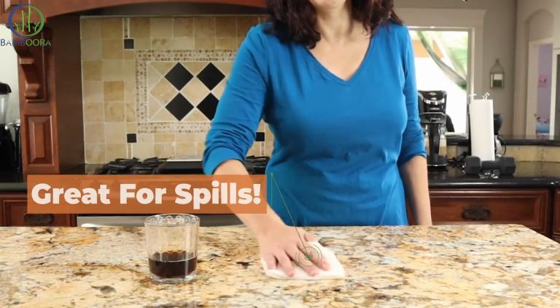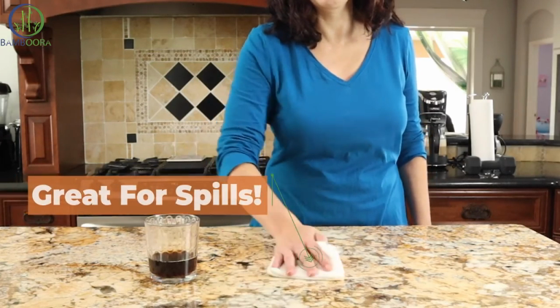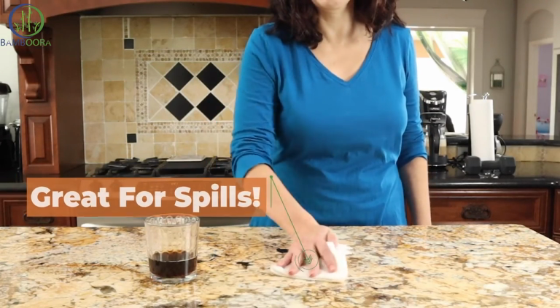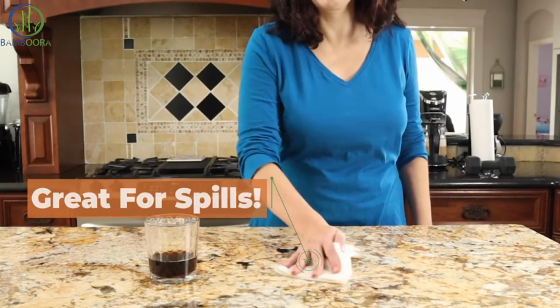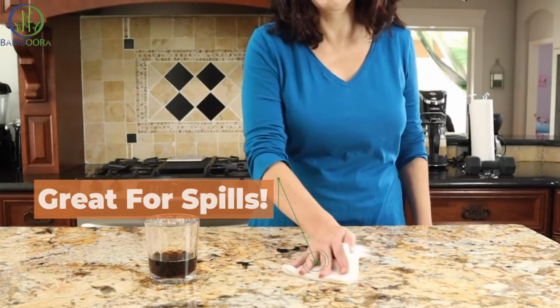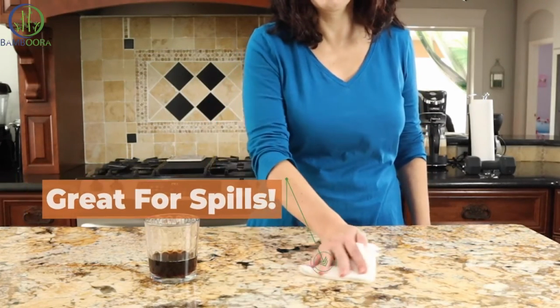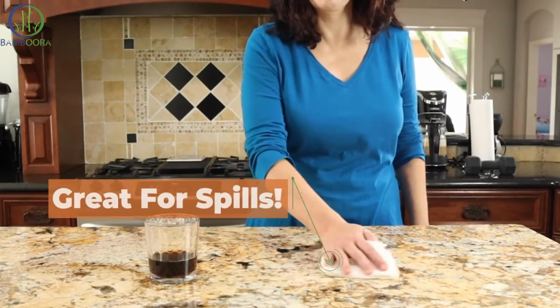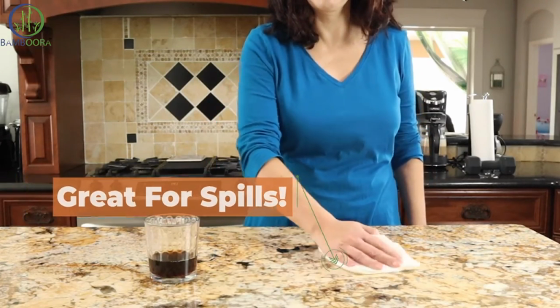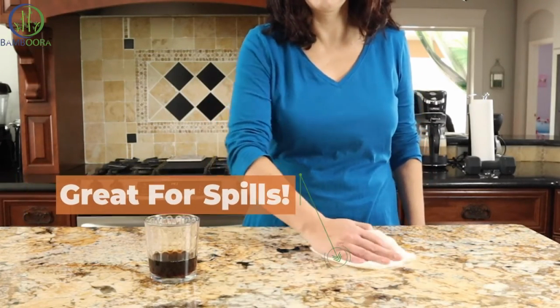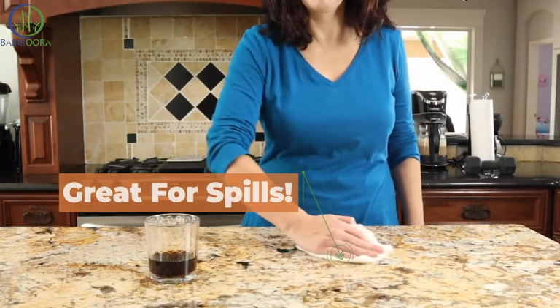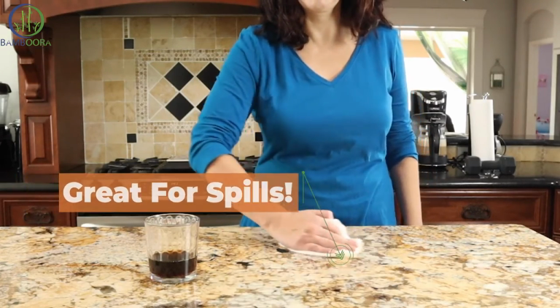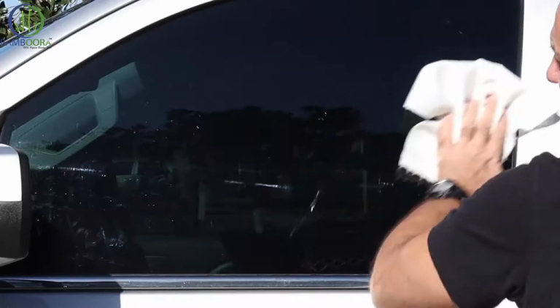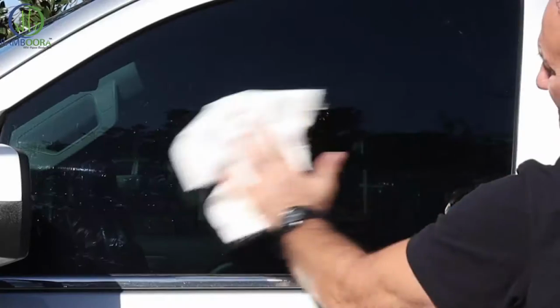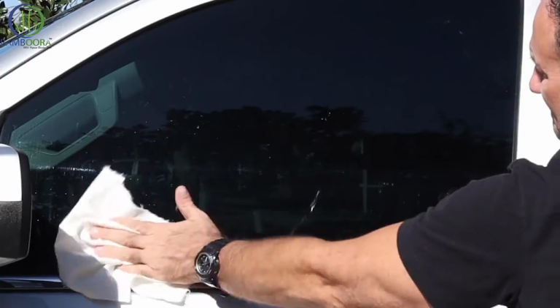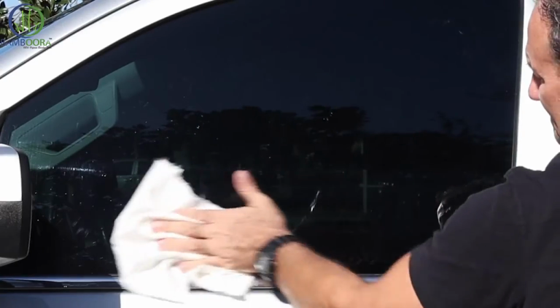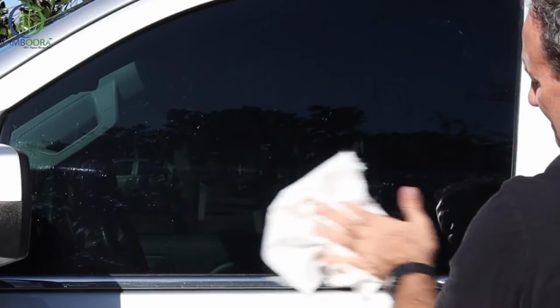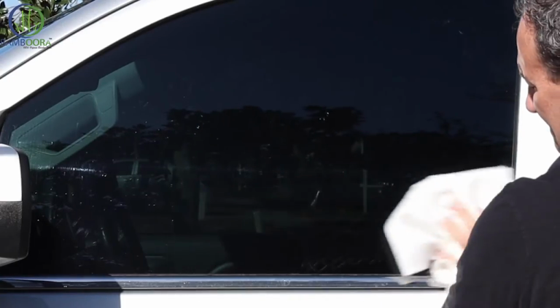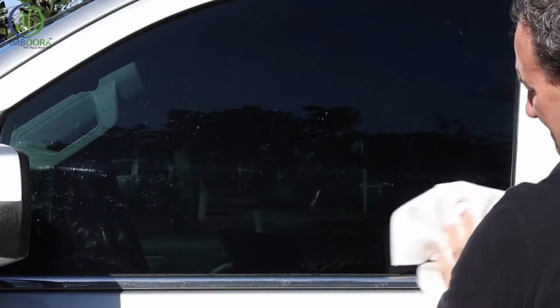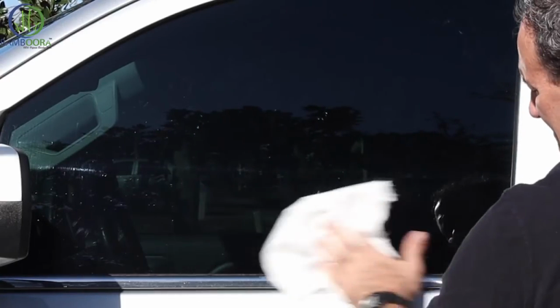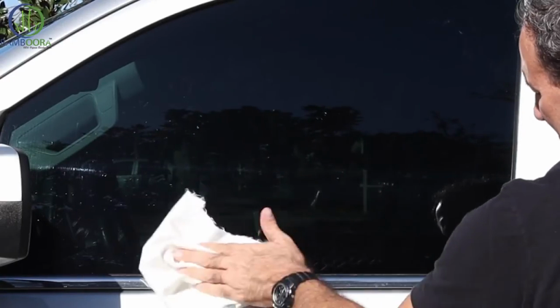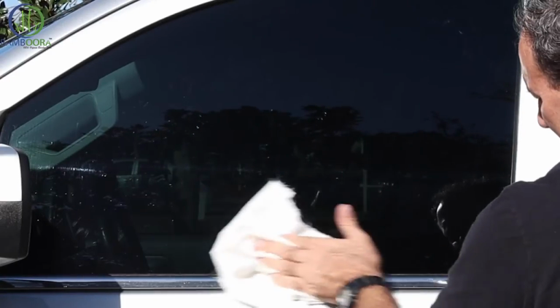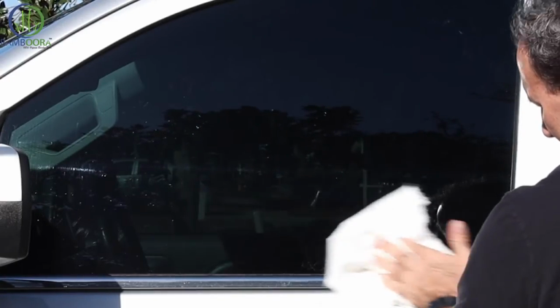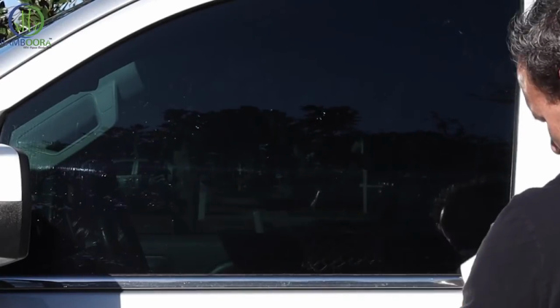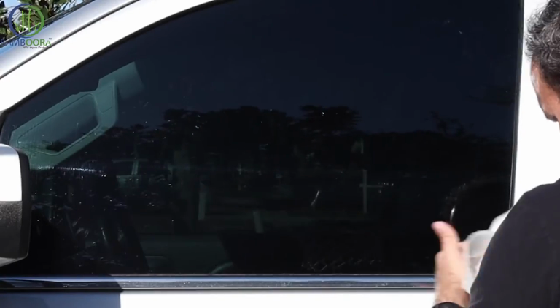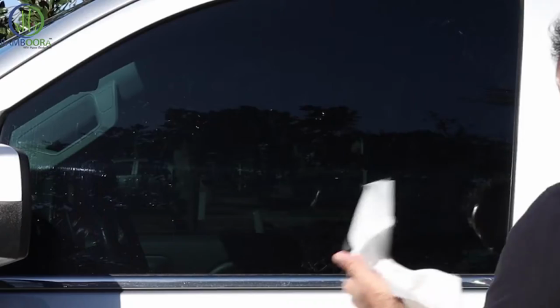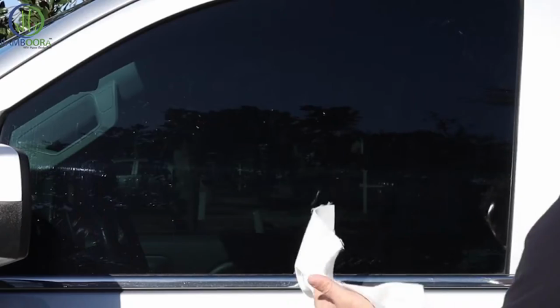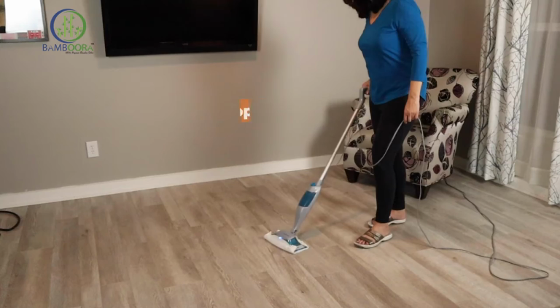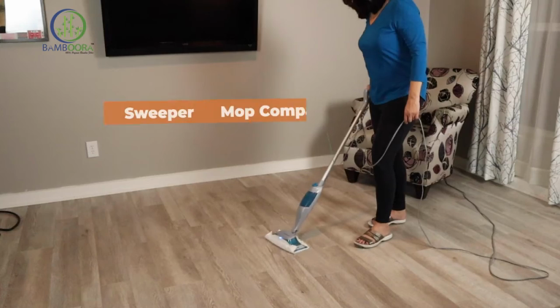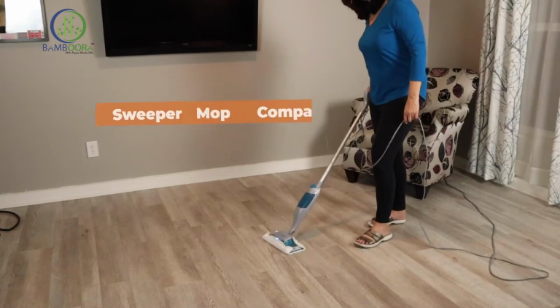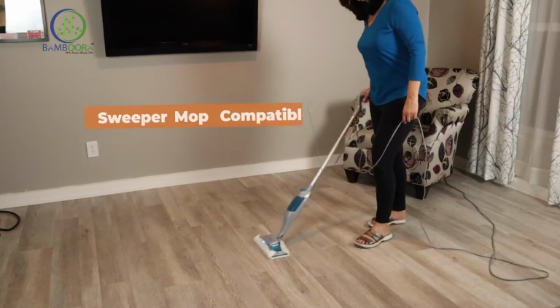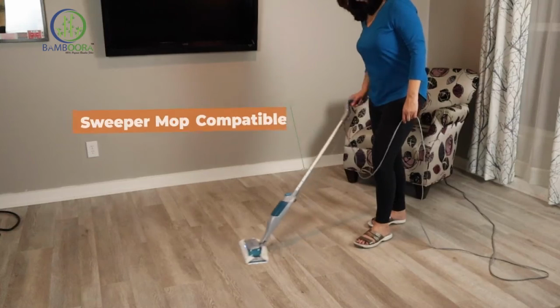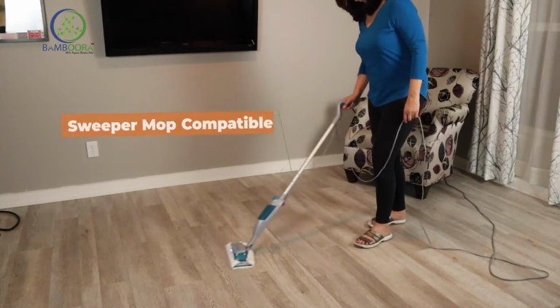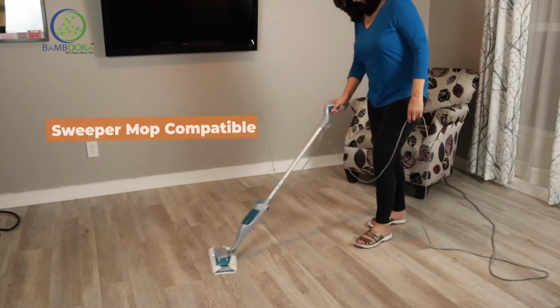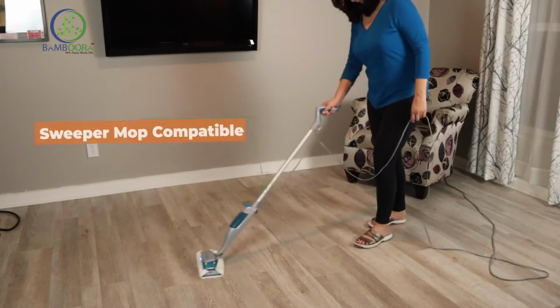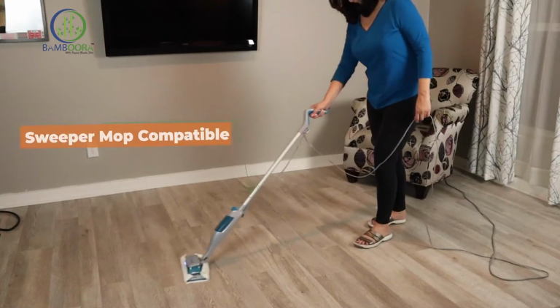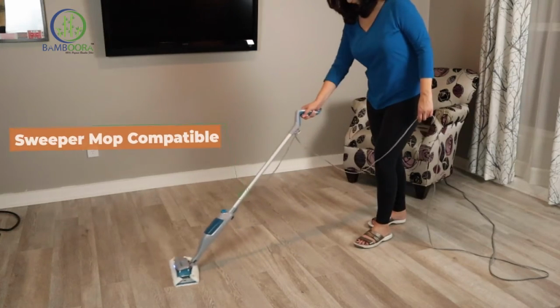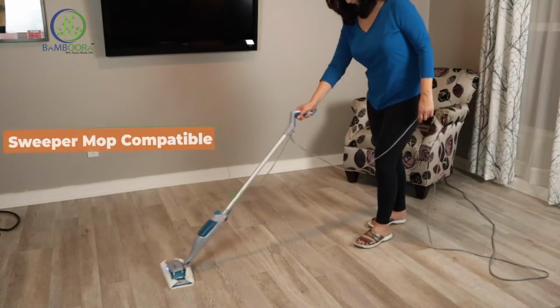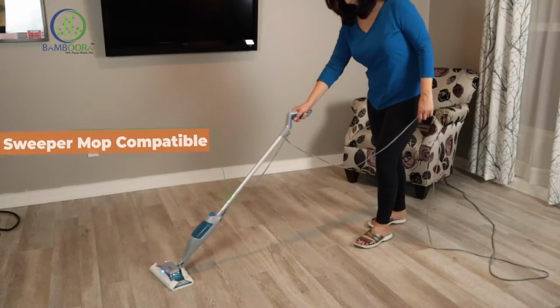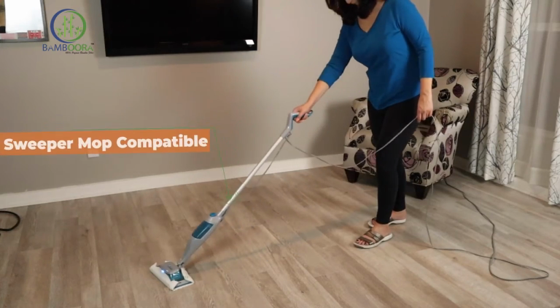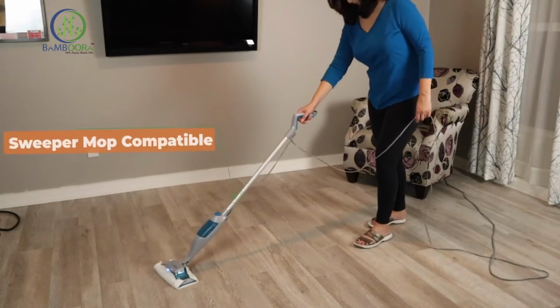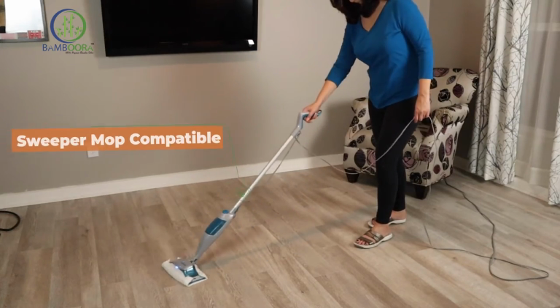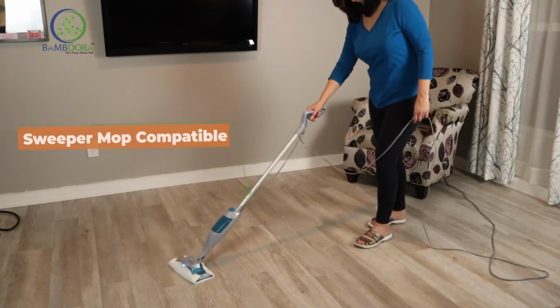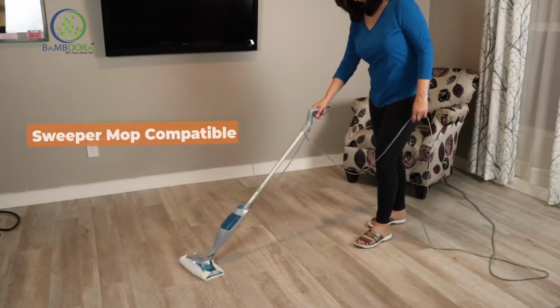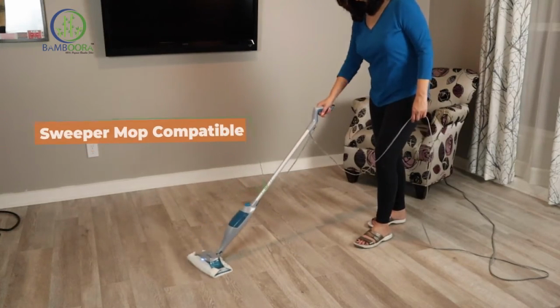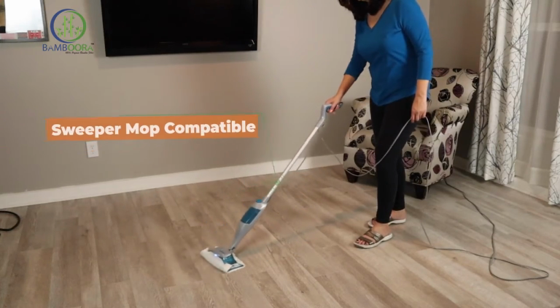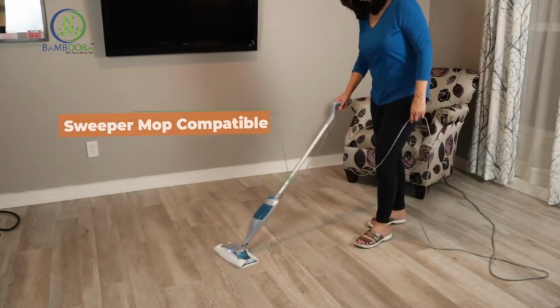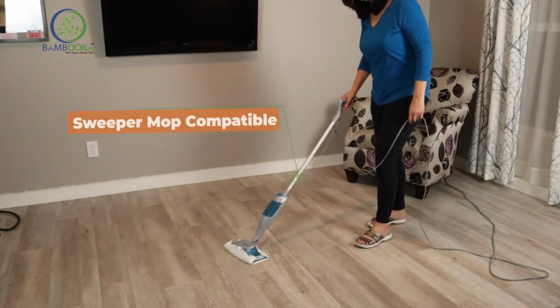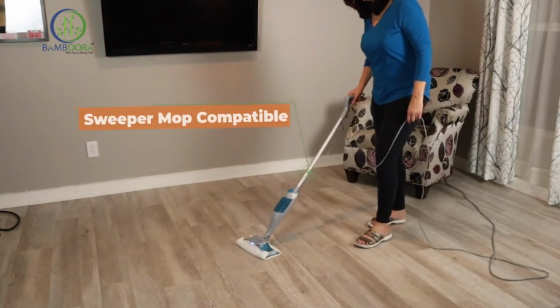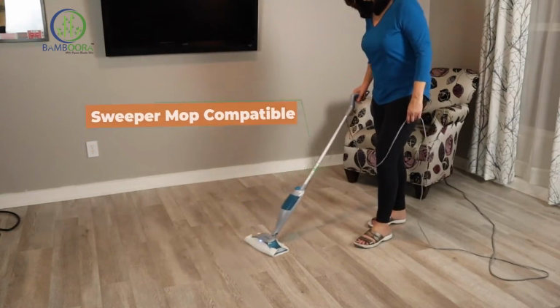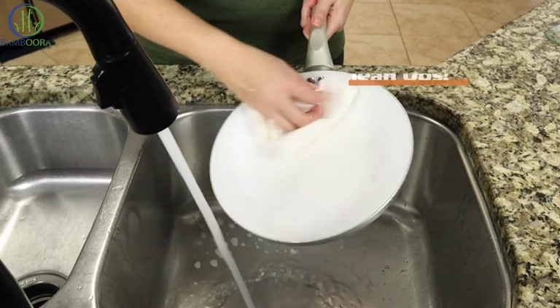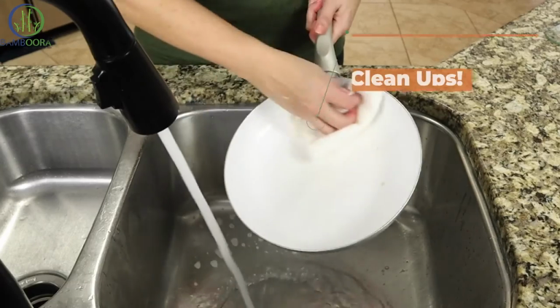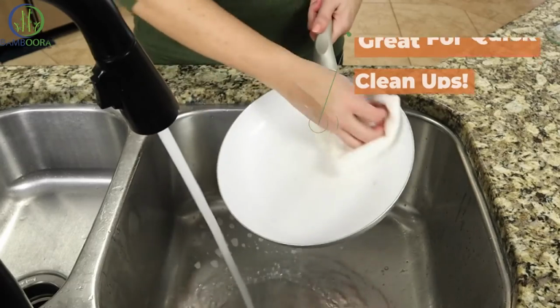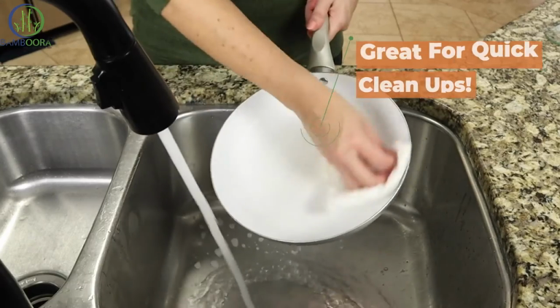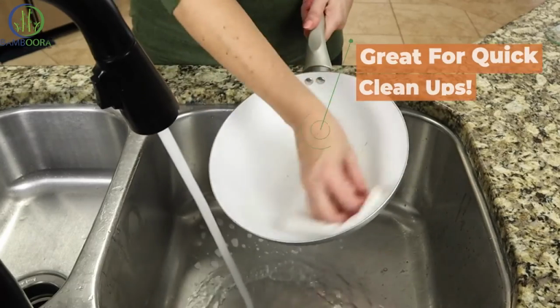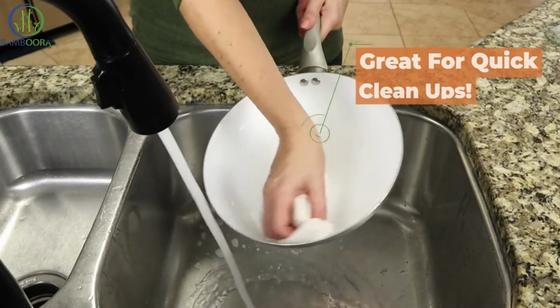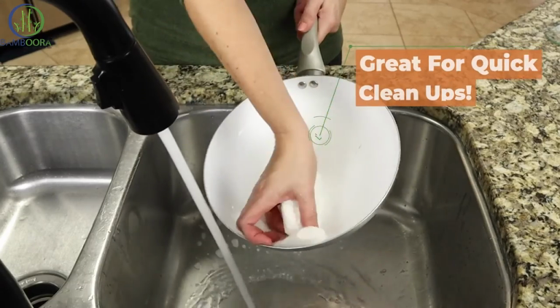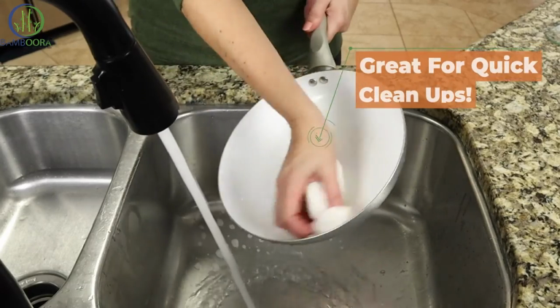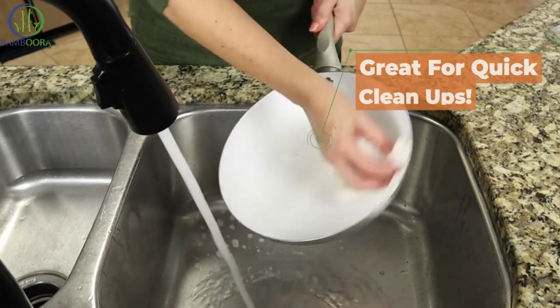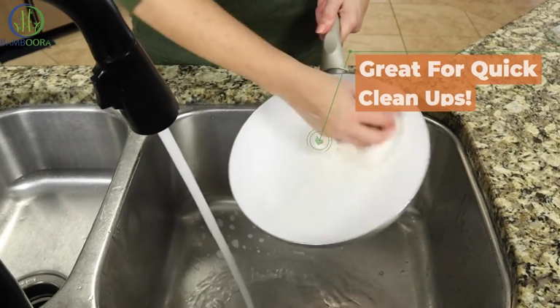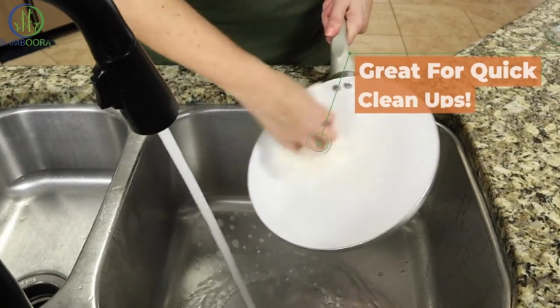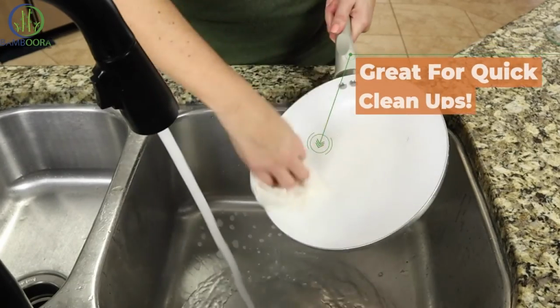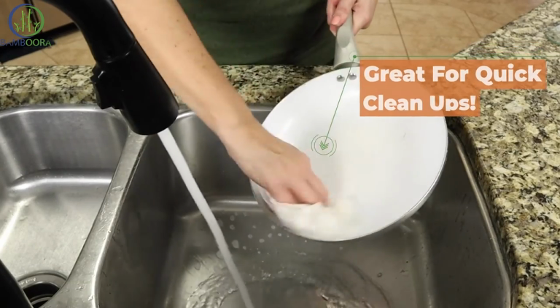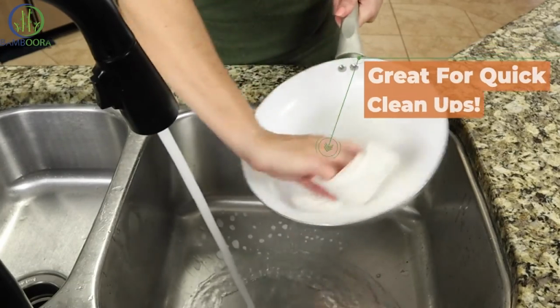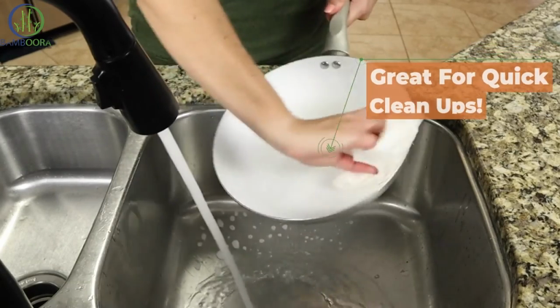The multi-use towels are great for cleaning your car, your floors, even your kitchen appliances.